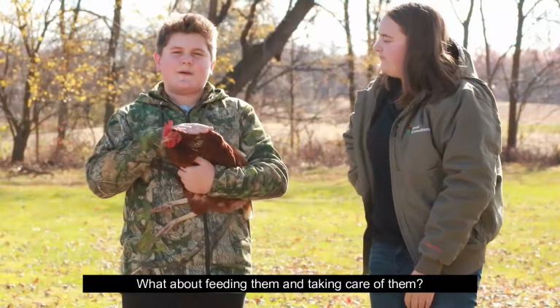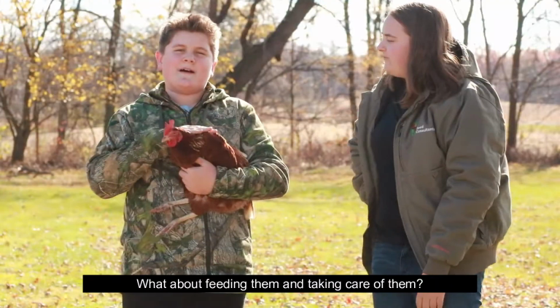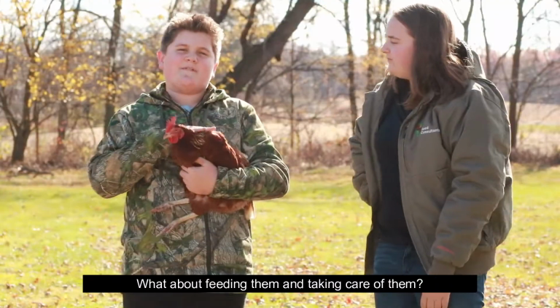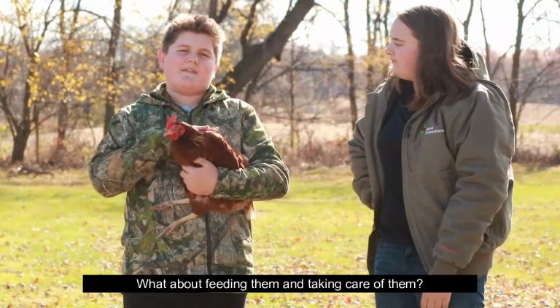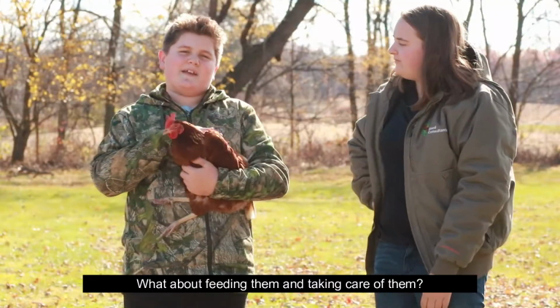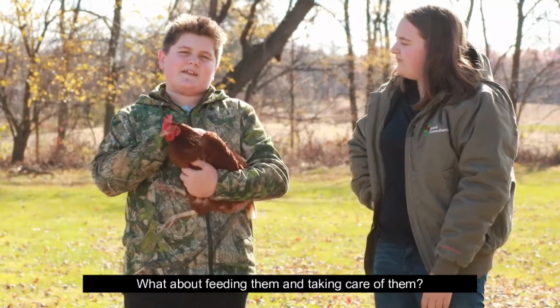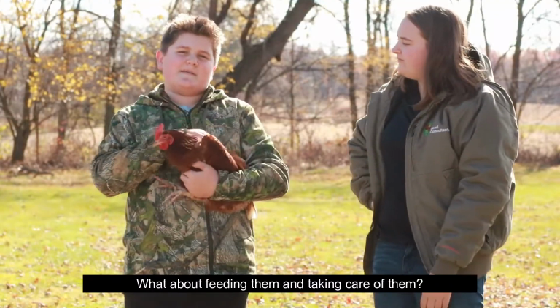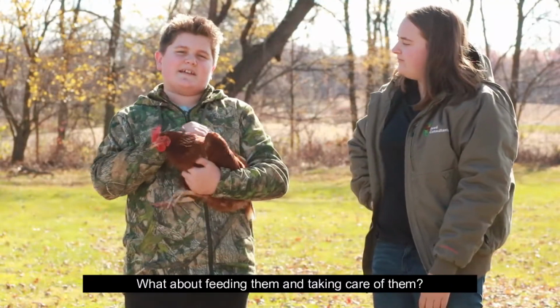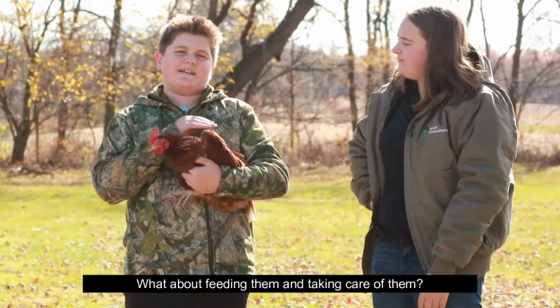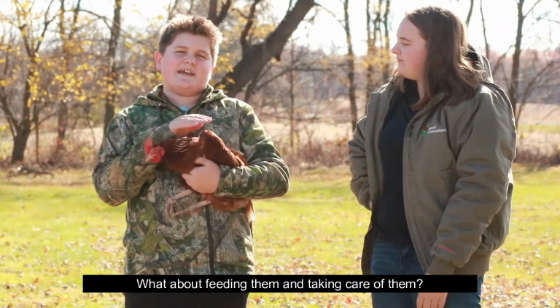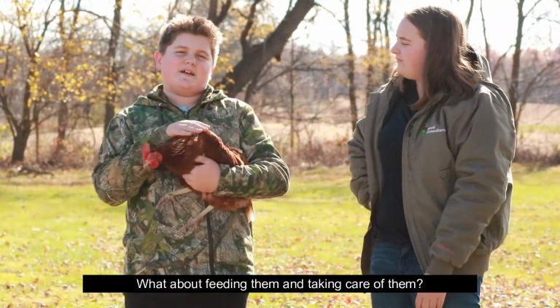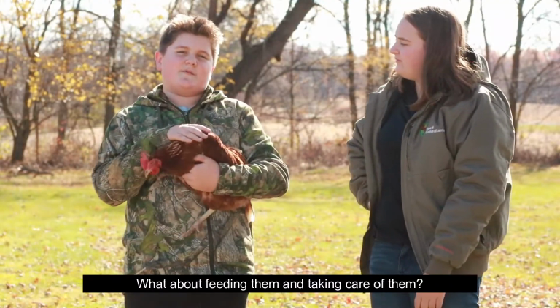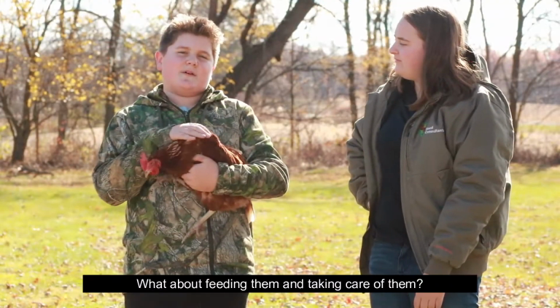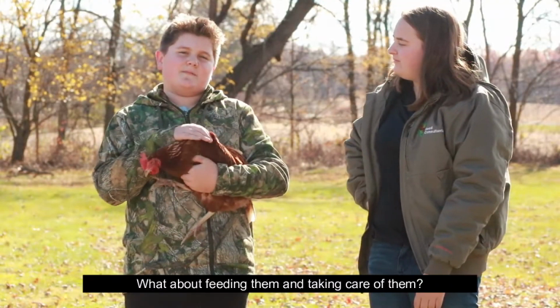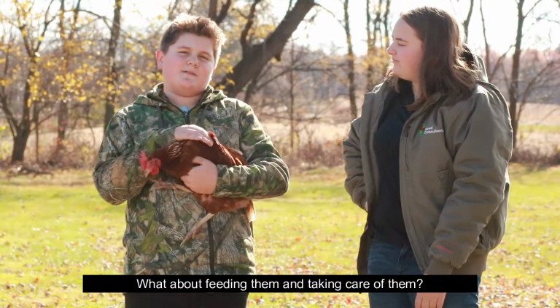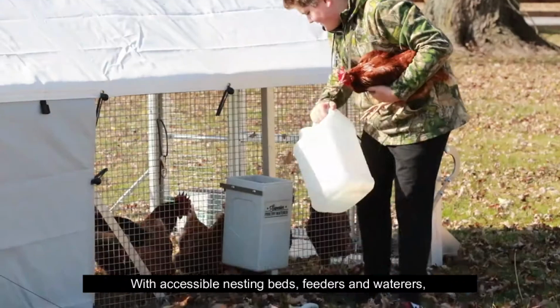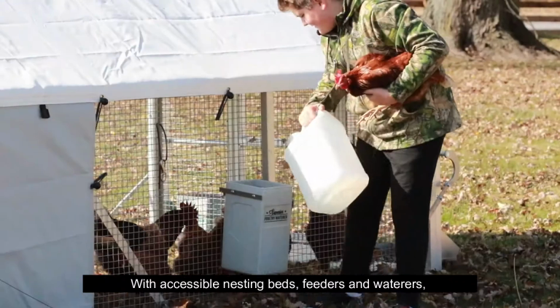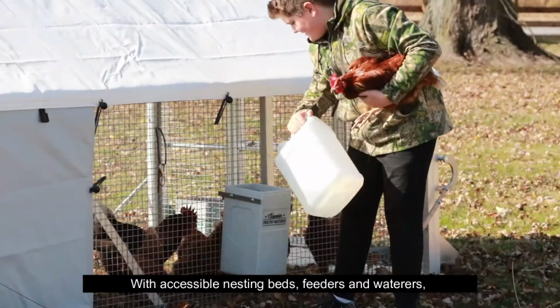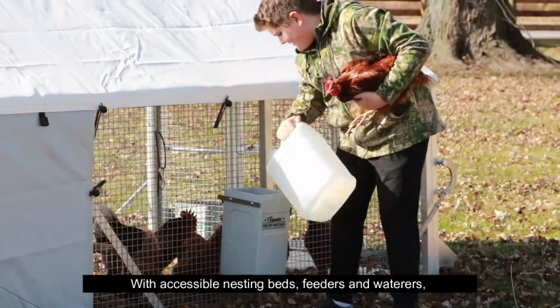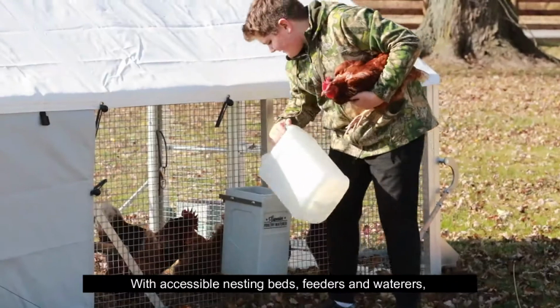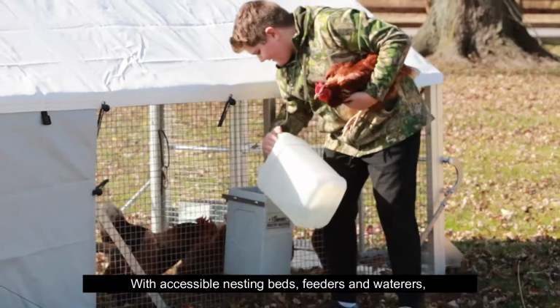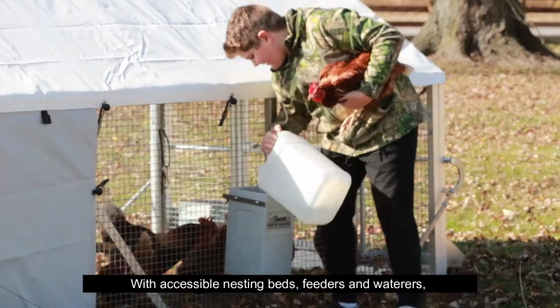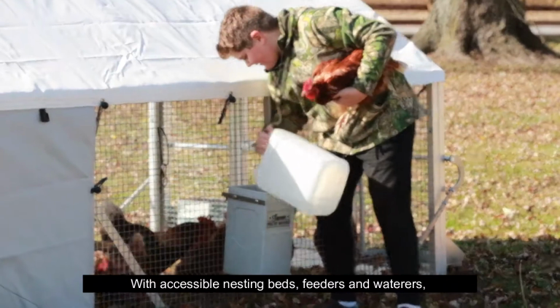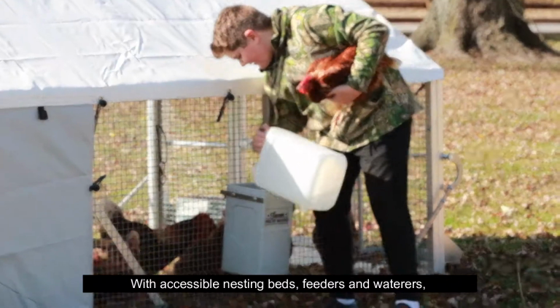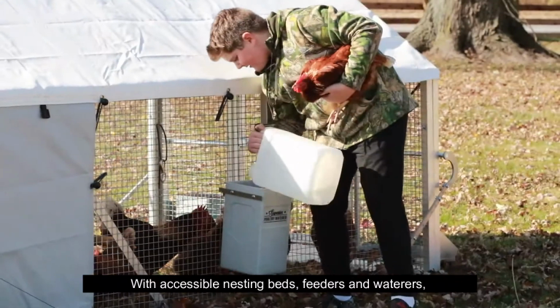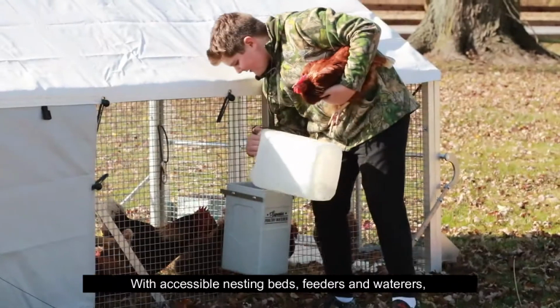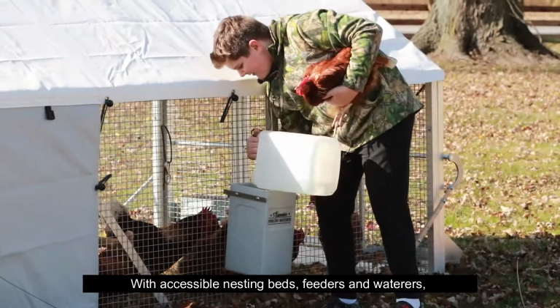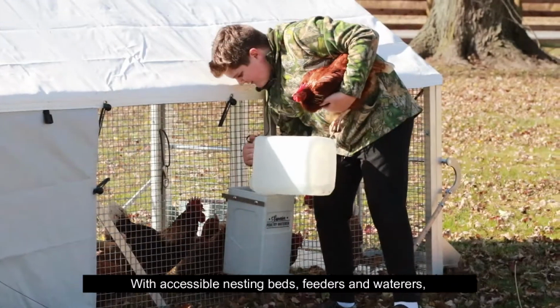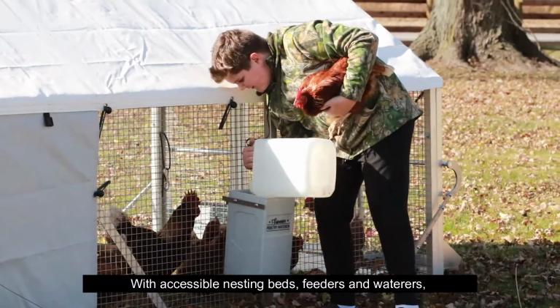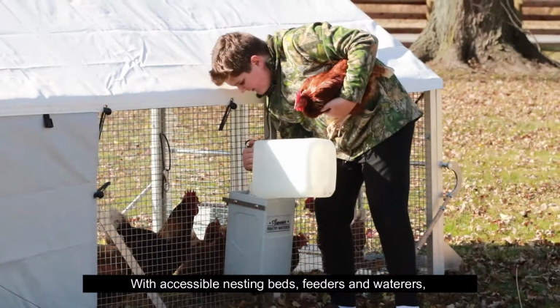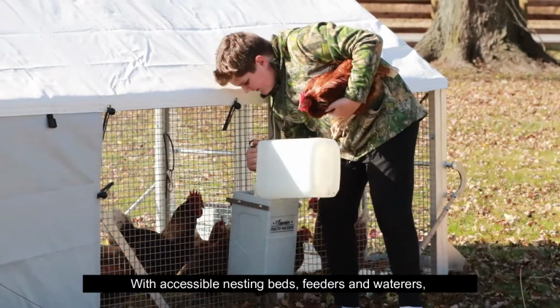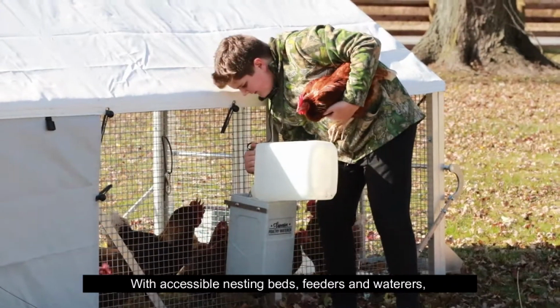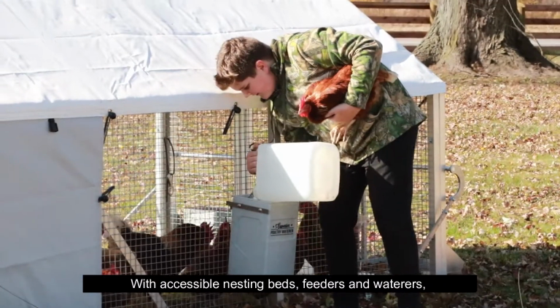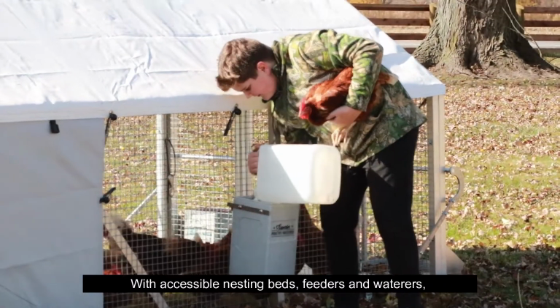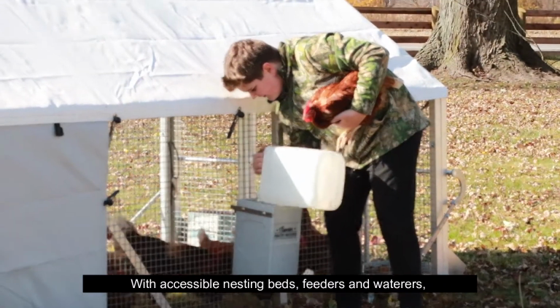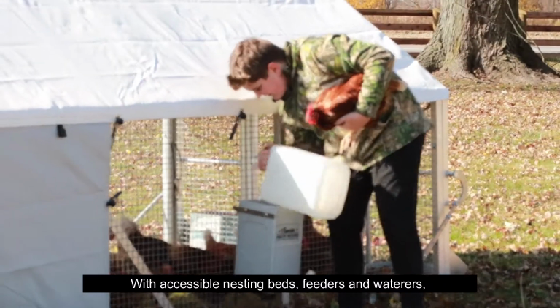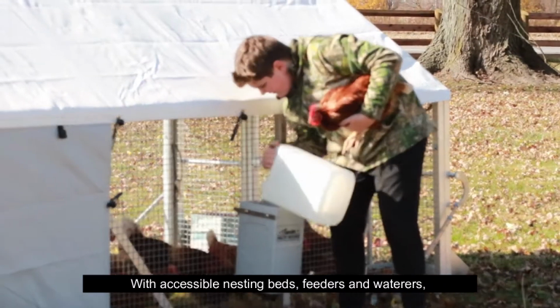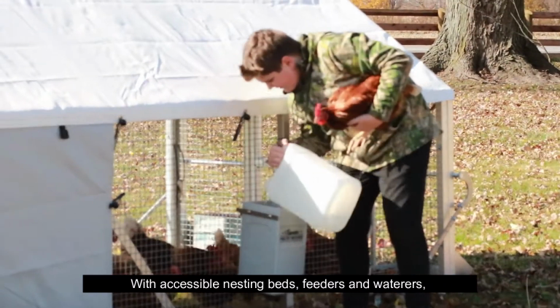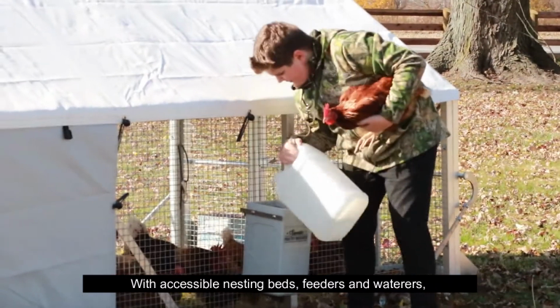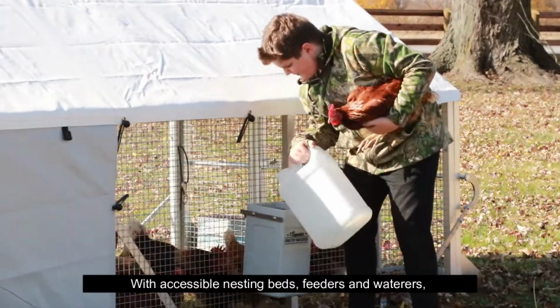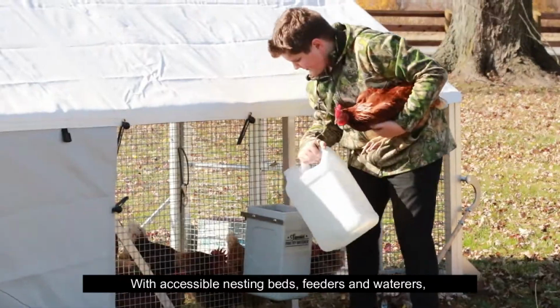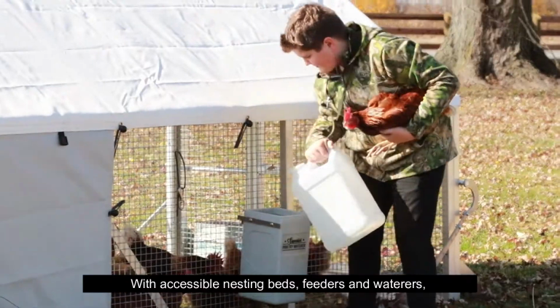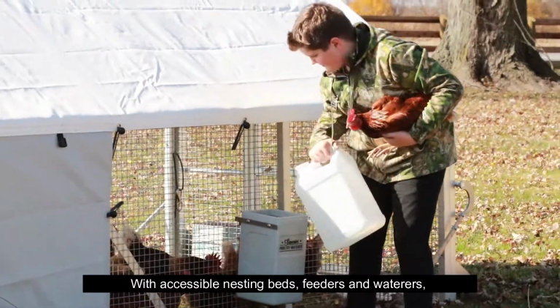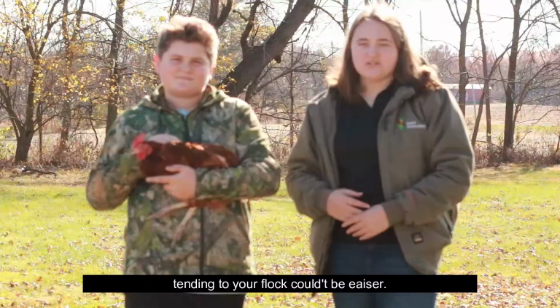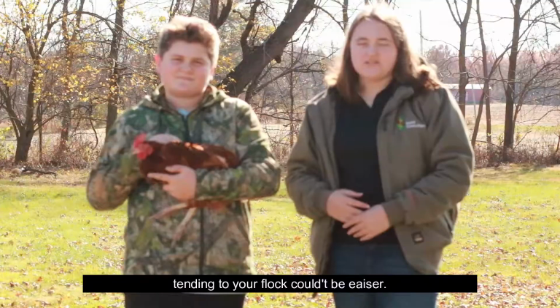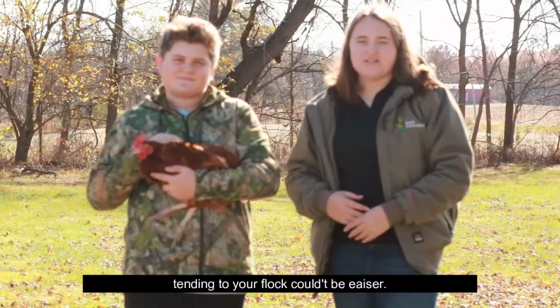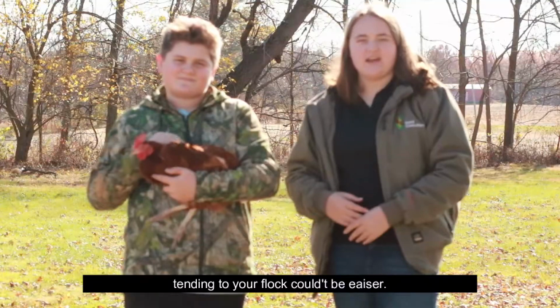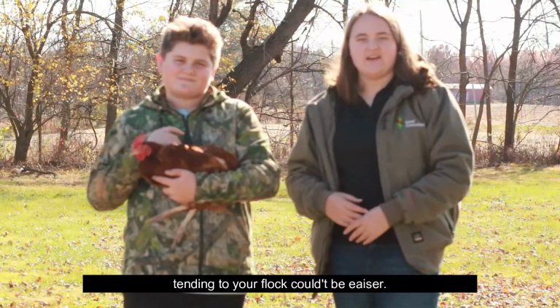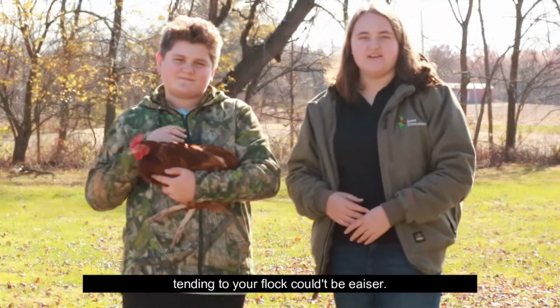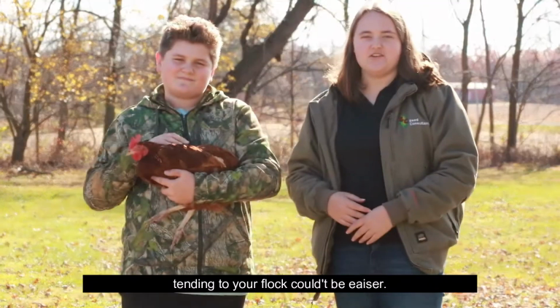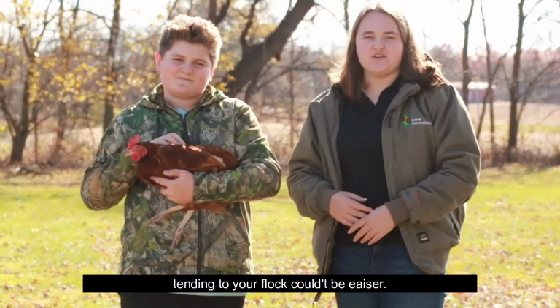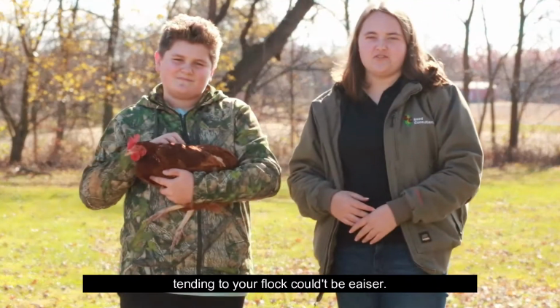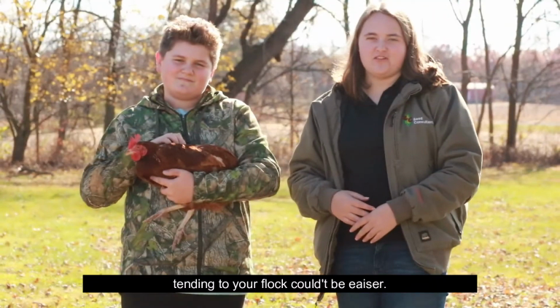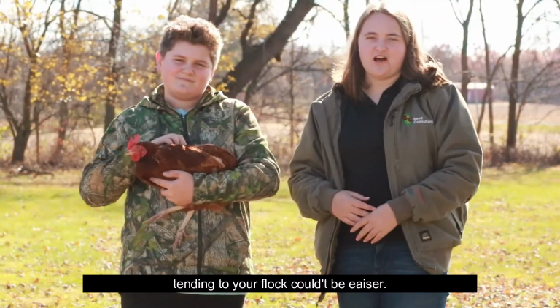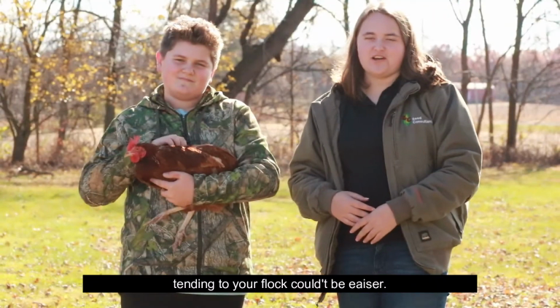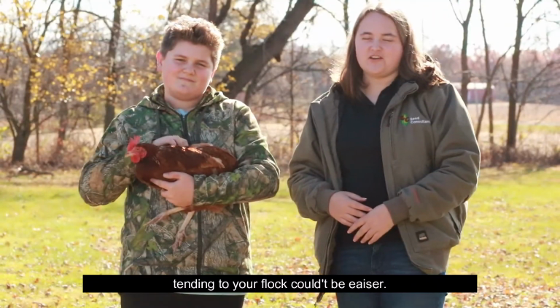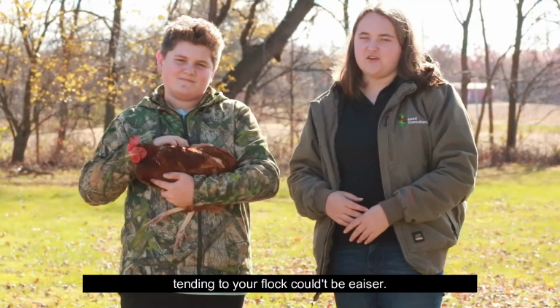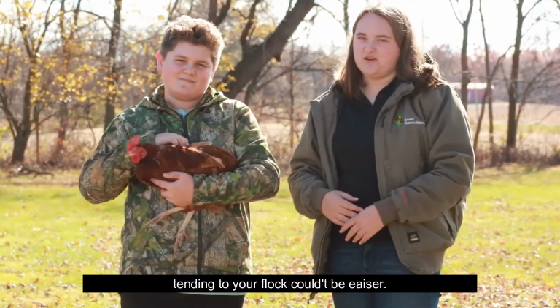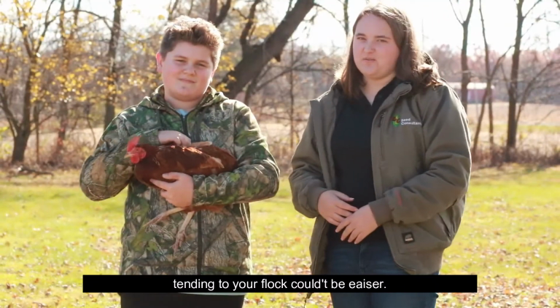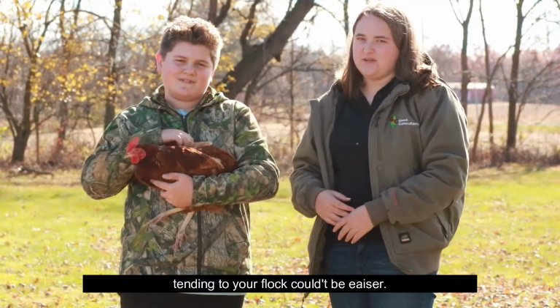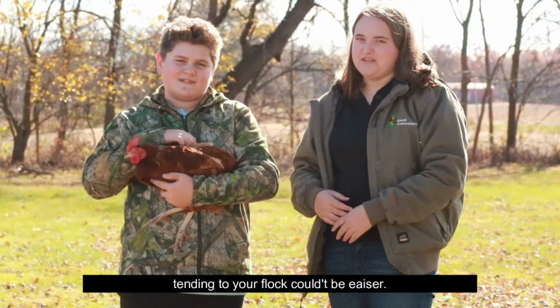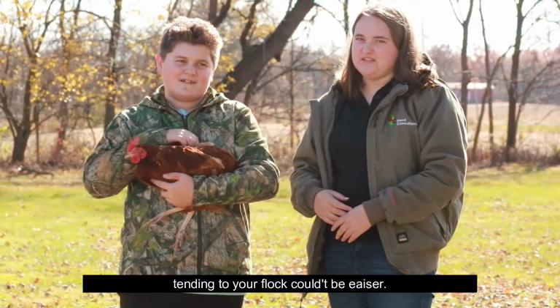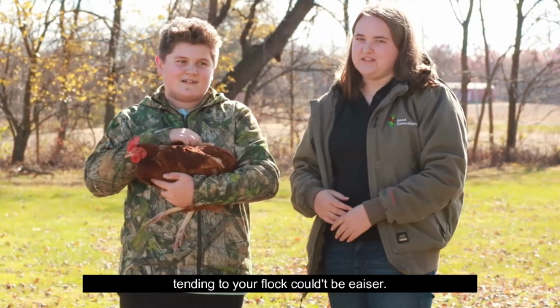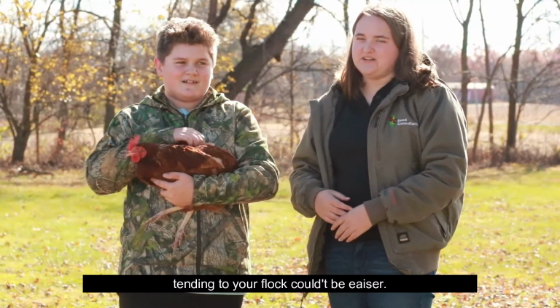What about feeding them and taking care of them? With built-in nesting beds, feeders, and waterers, tending to your flock couldn't be easier.